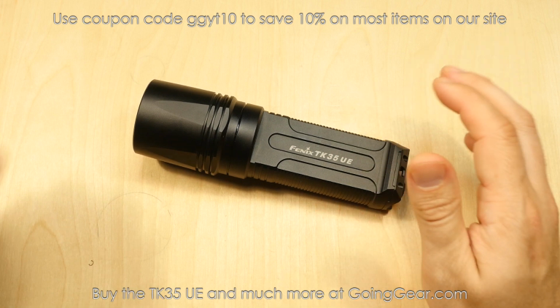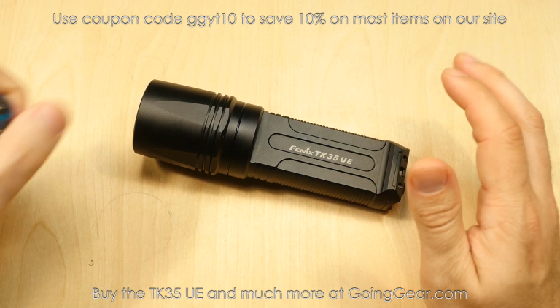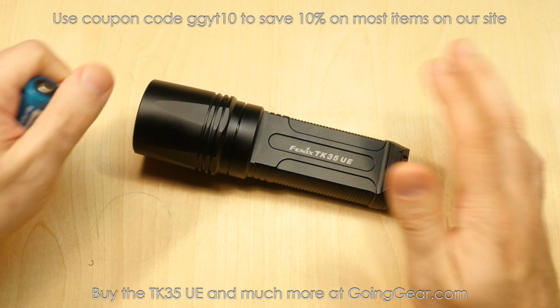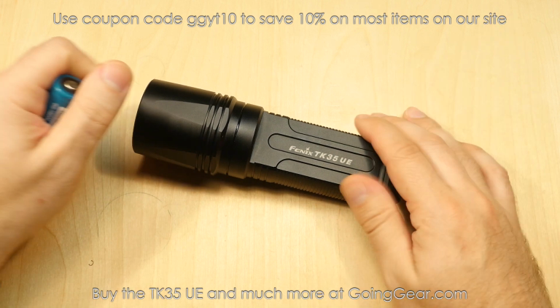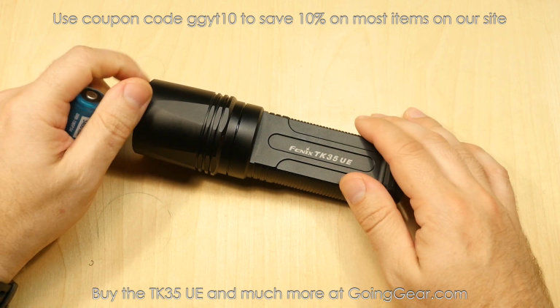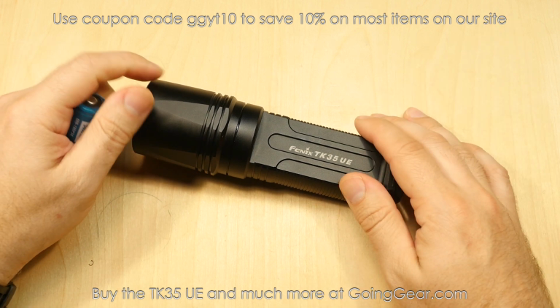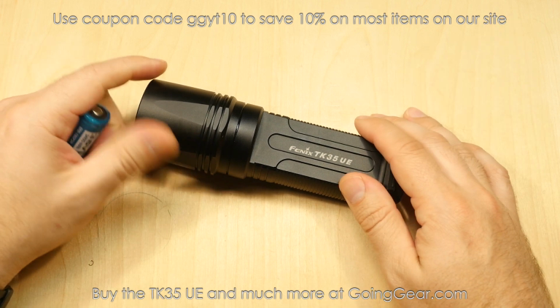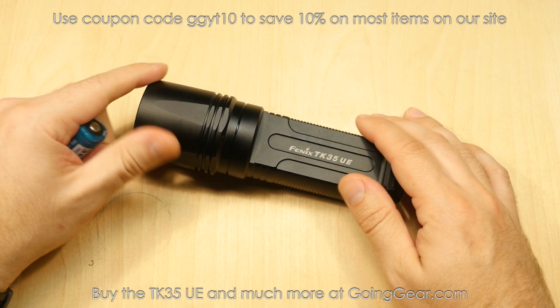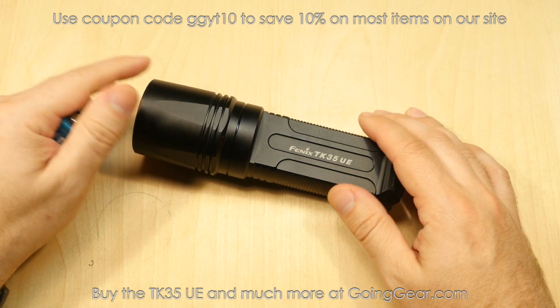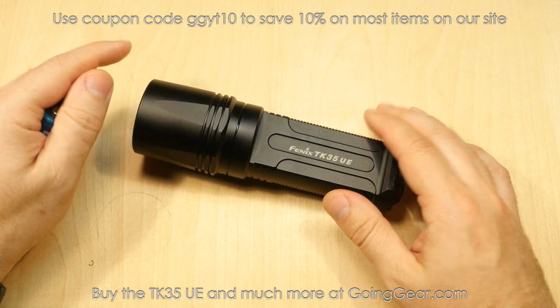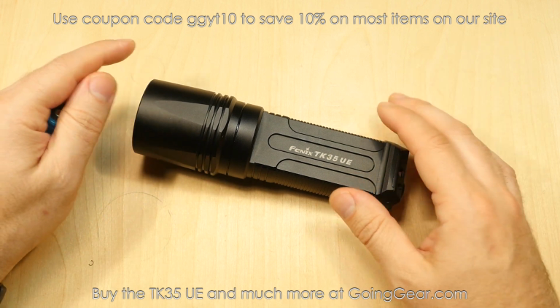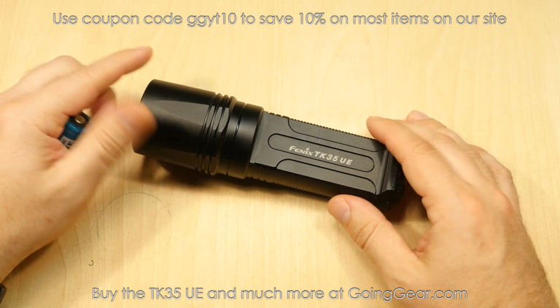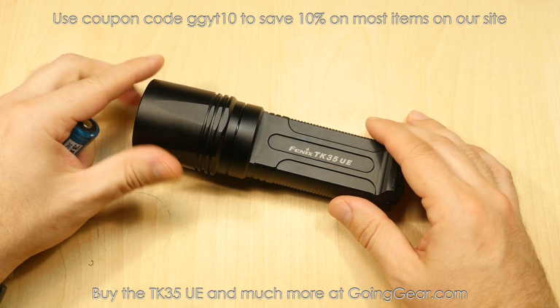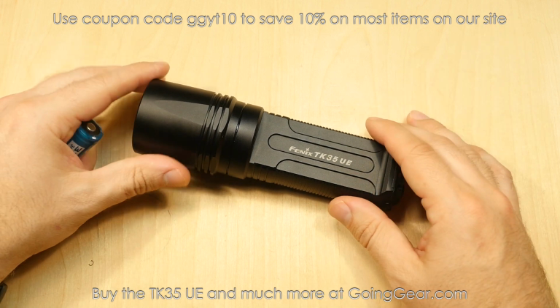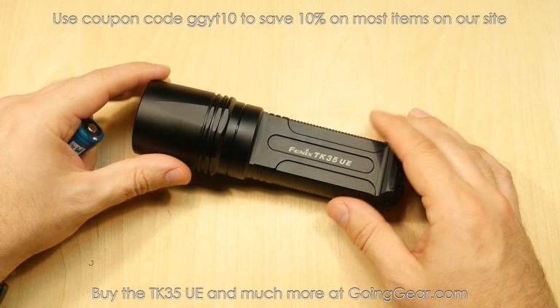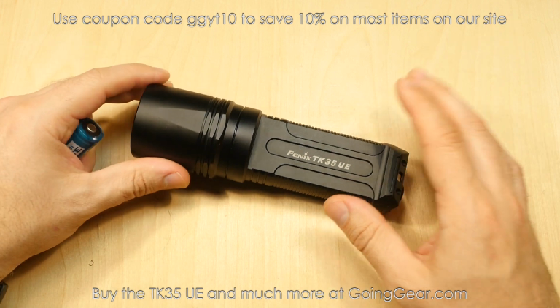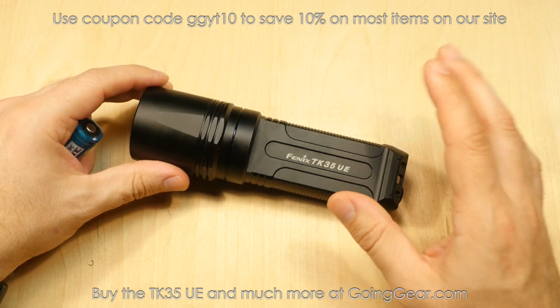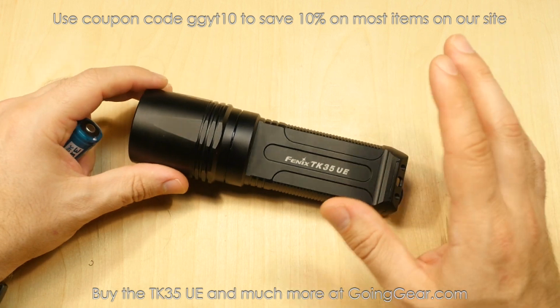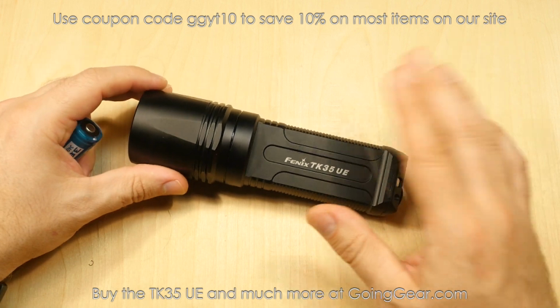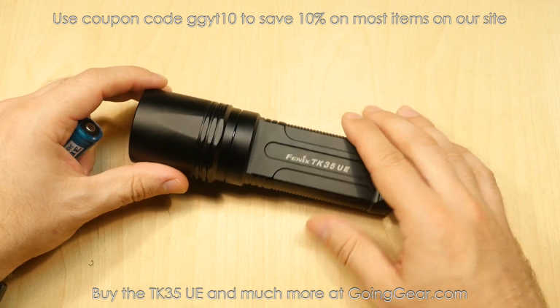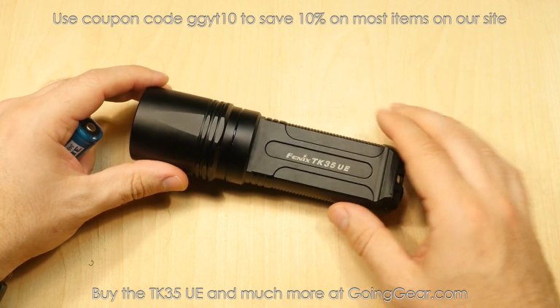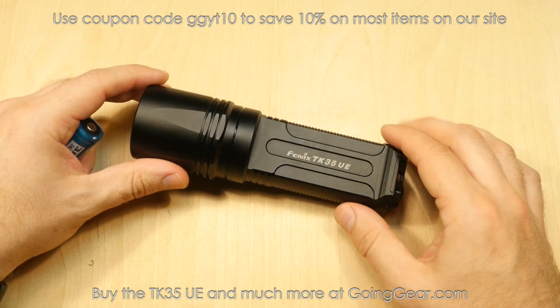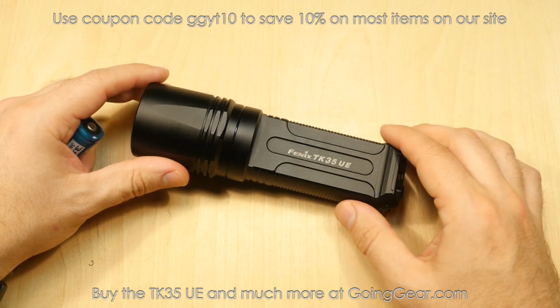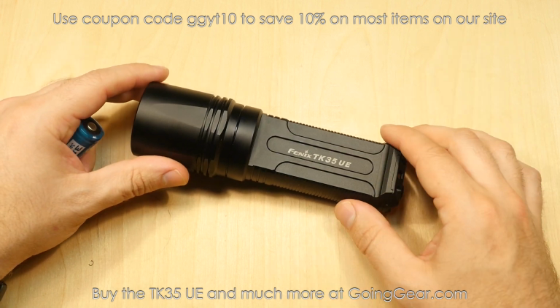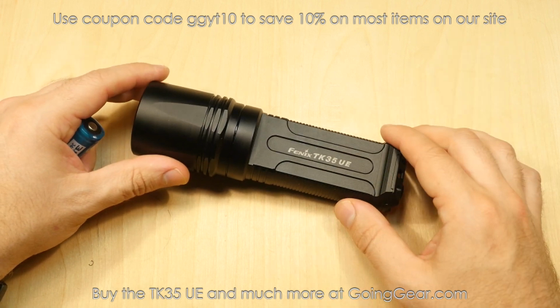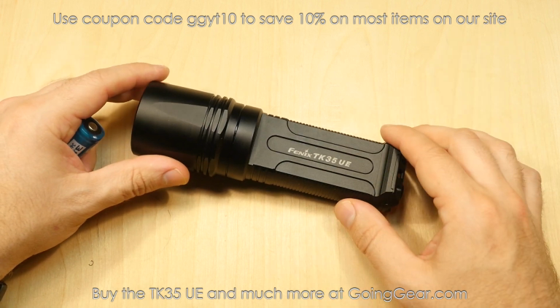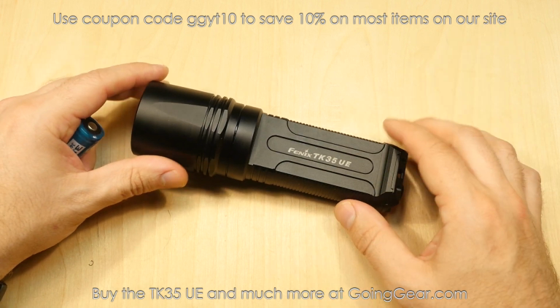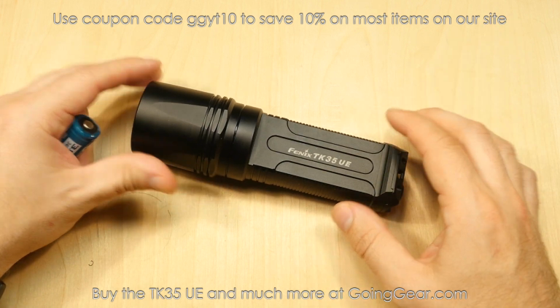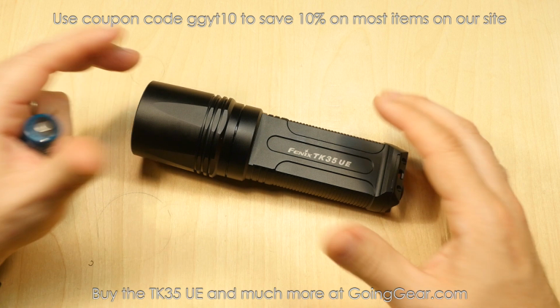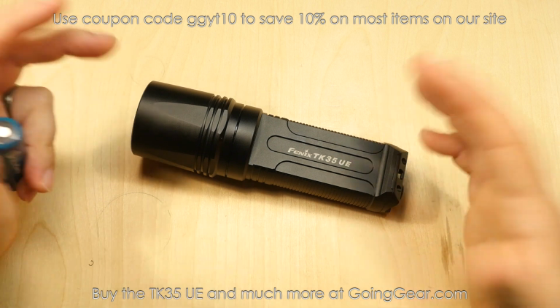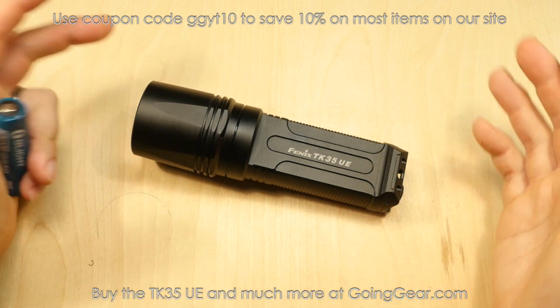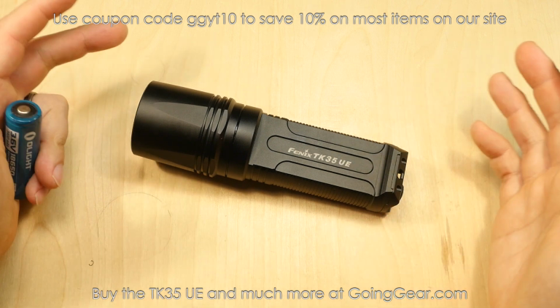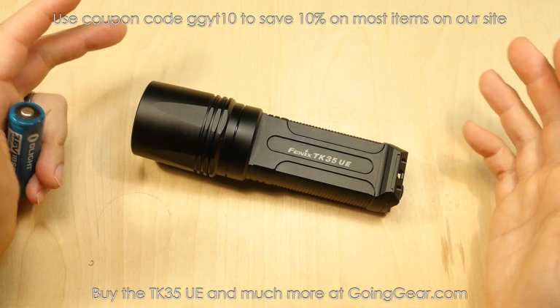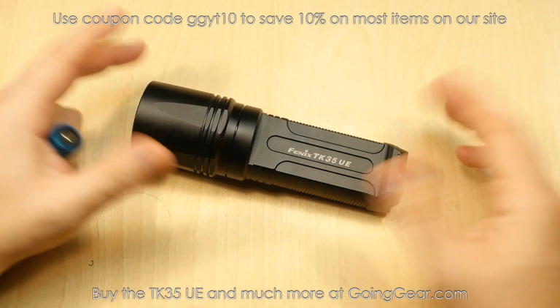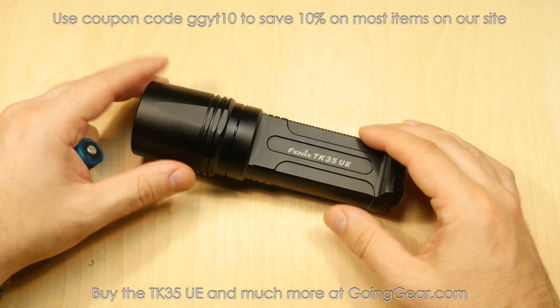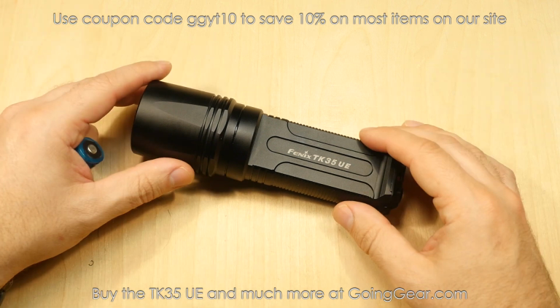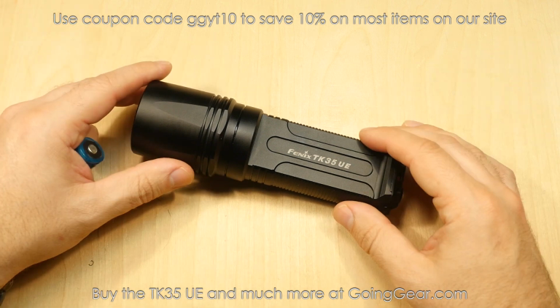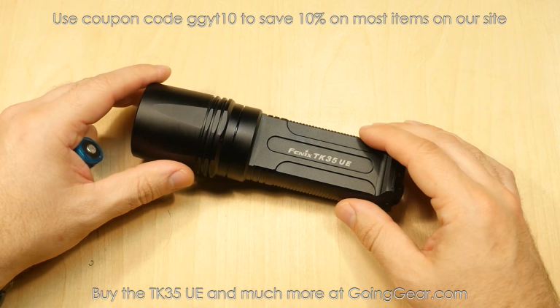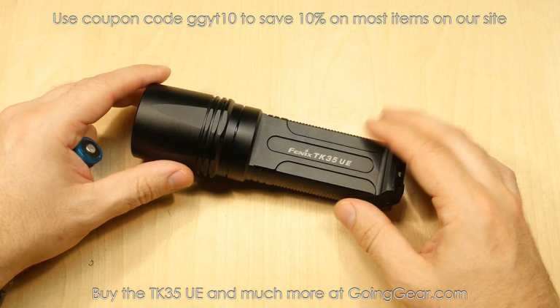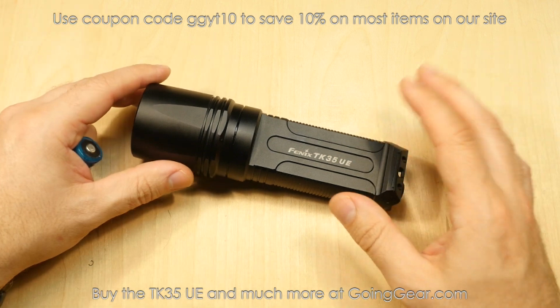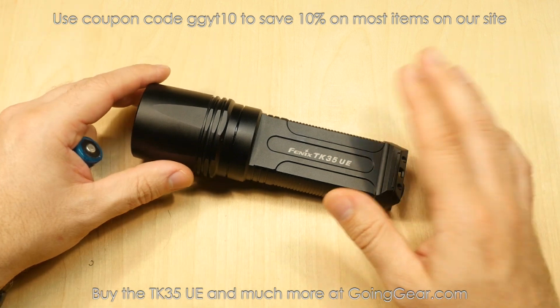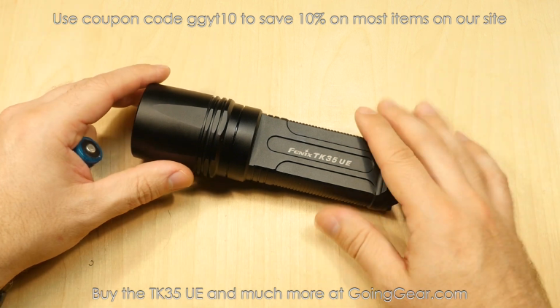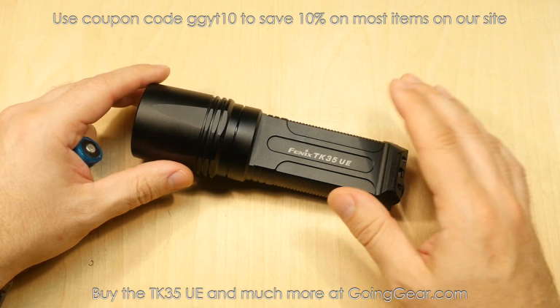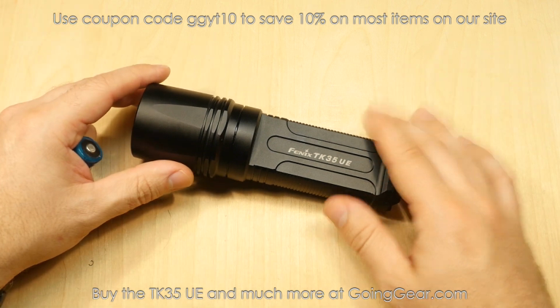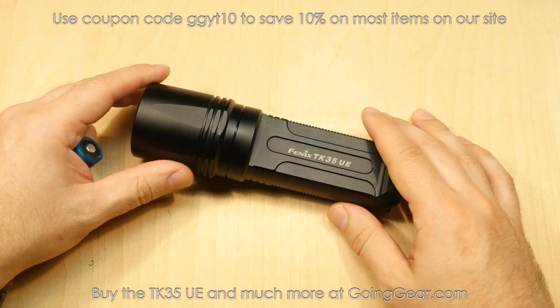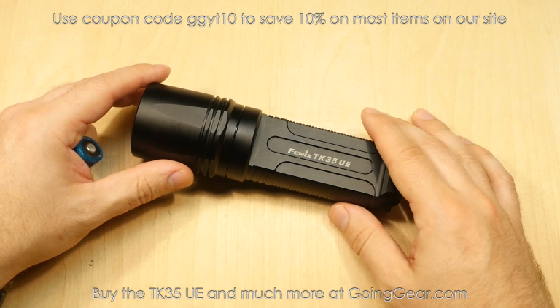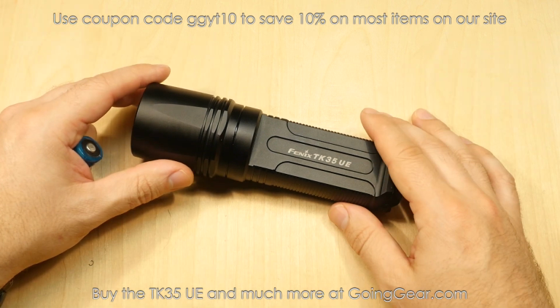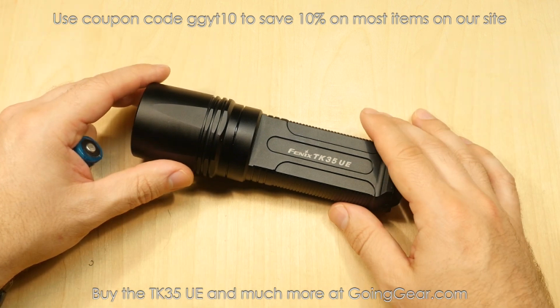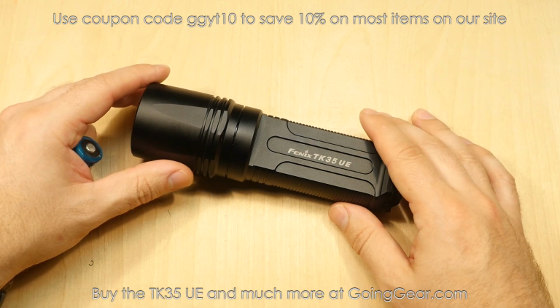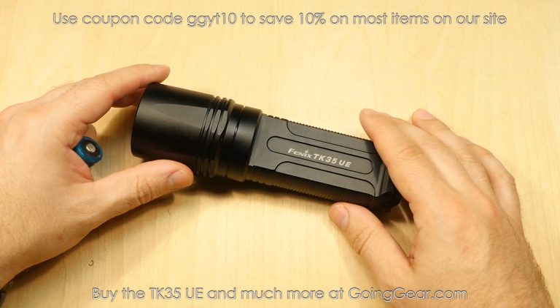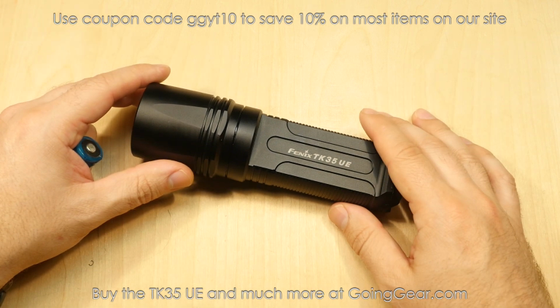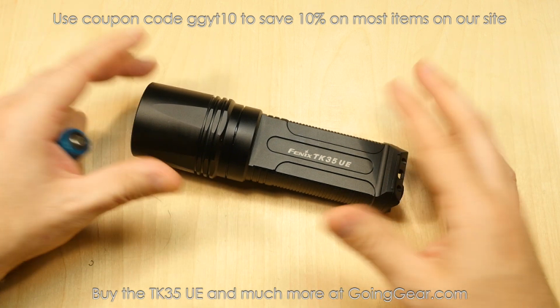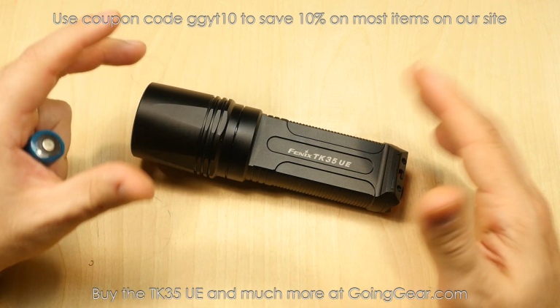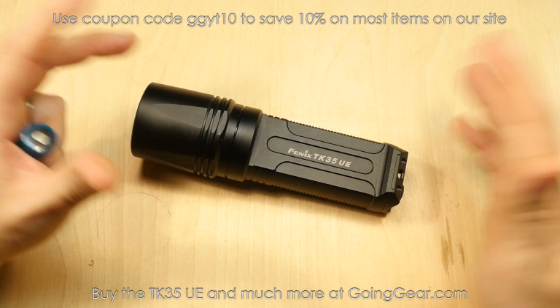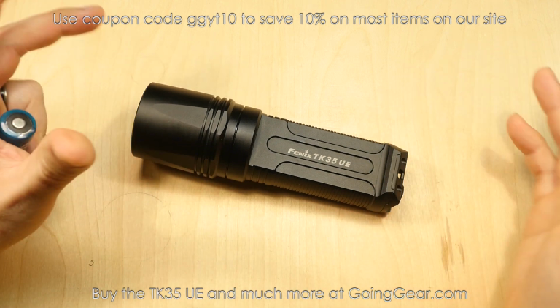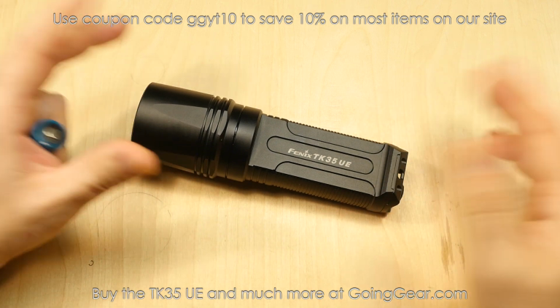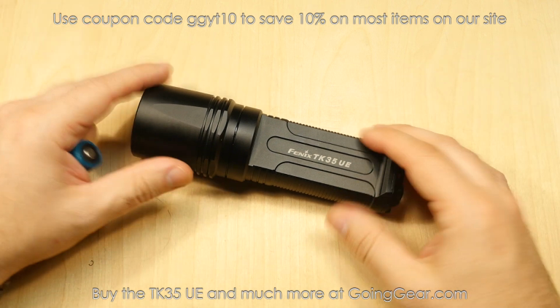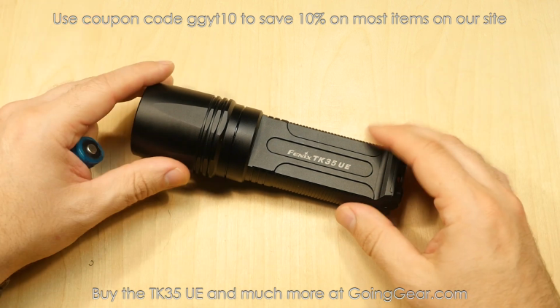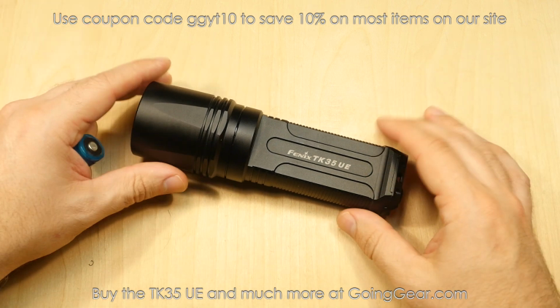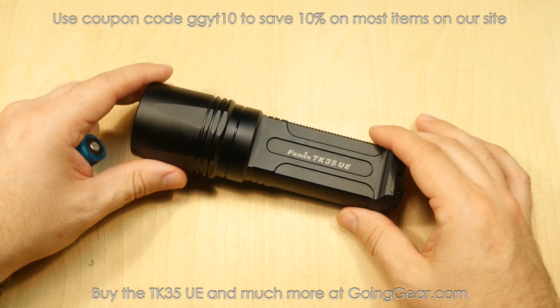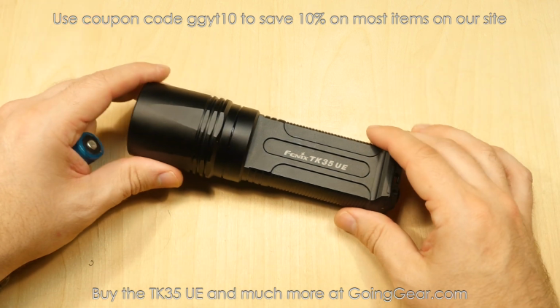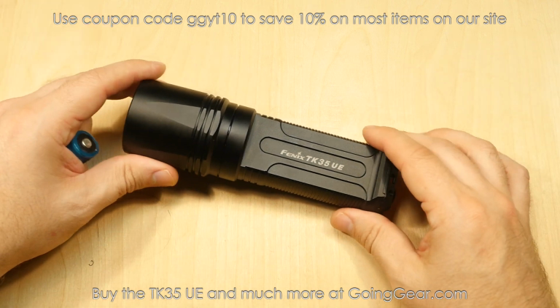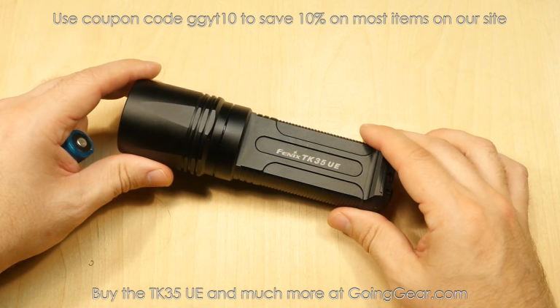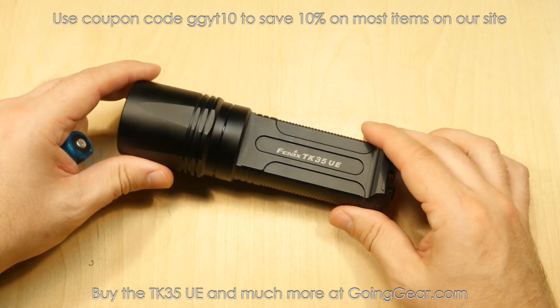Keep in mind this is a limited edition light — they're Ultimate Edition lights, they don't make forever, so we will eventually run out of these.